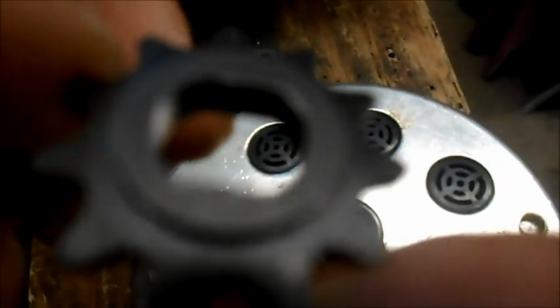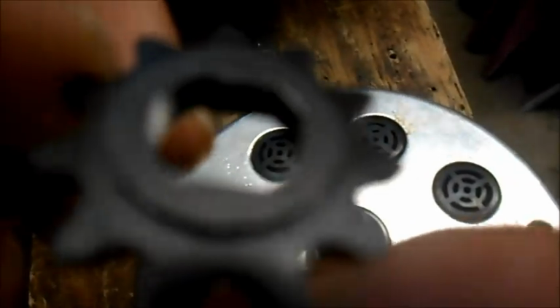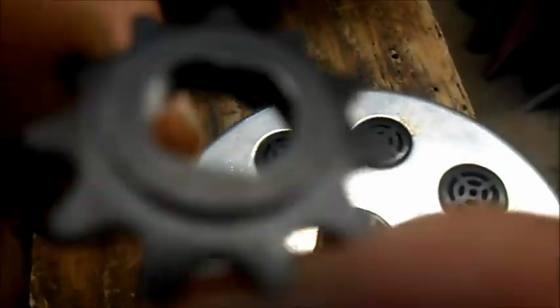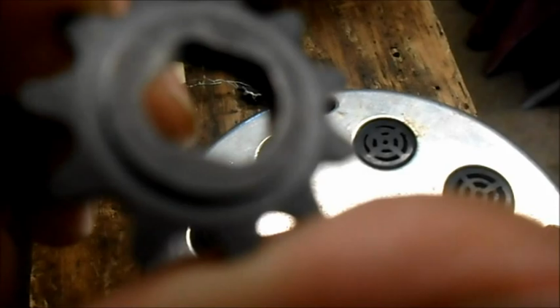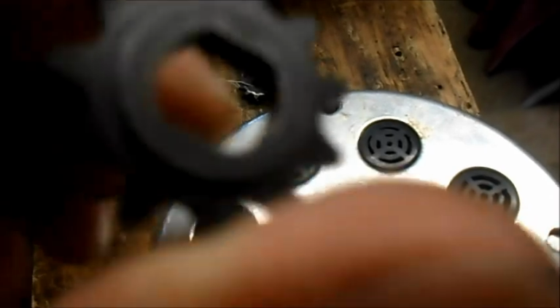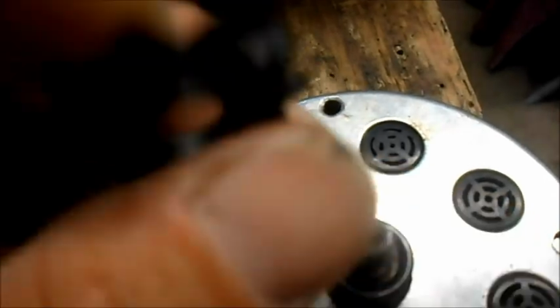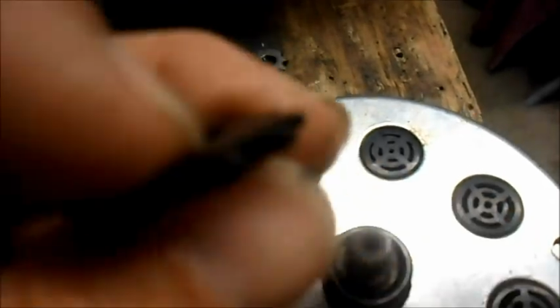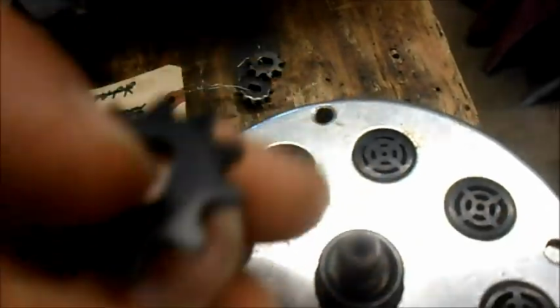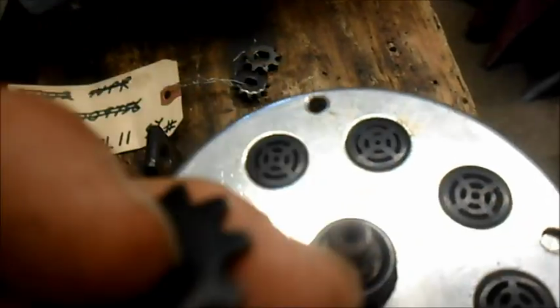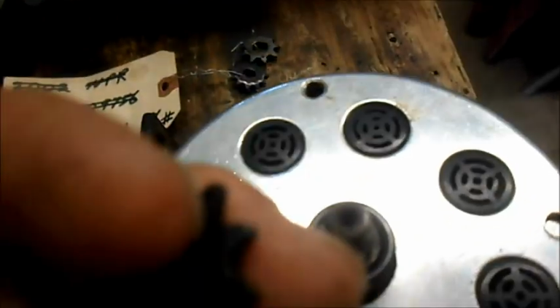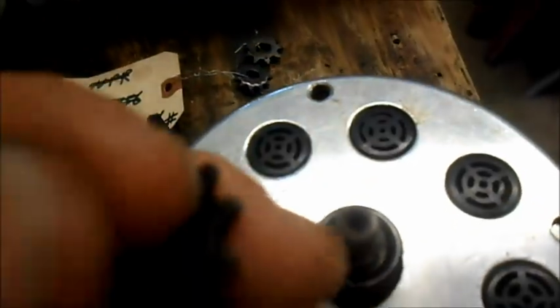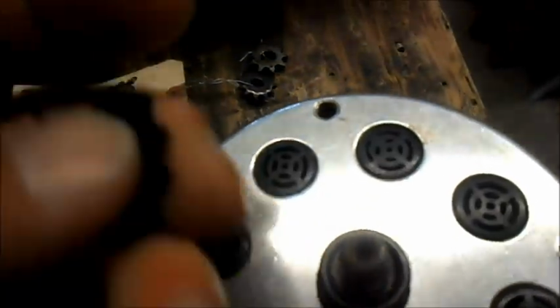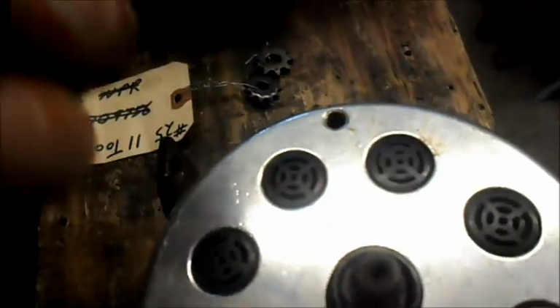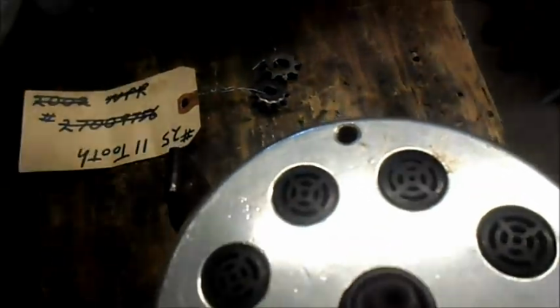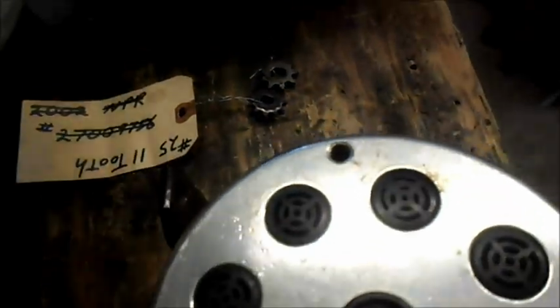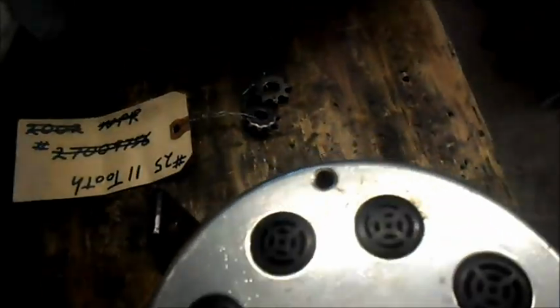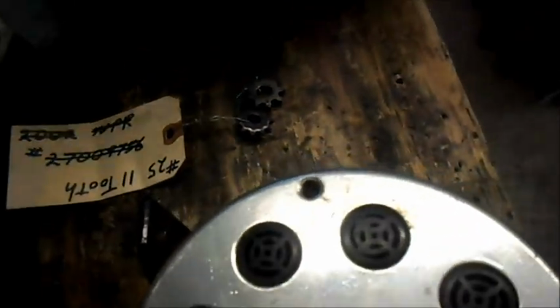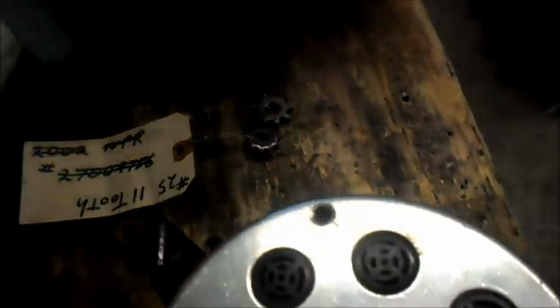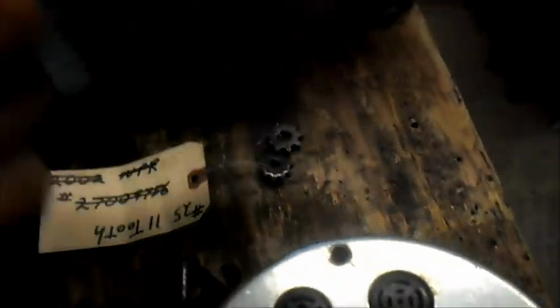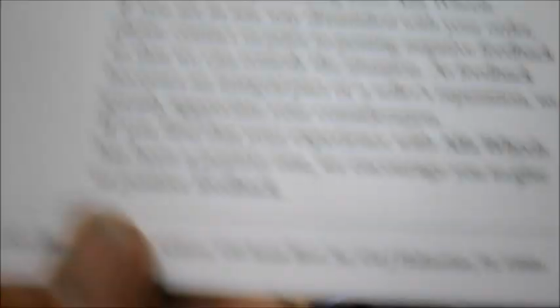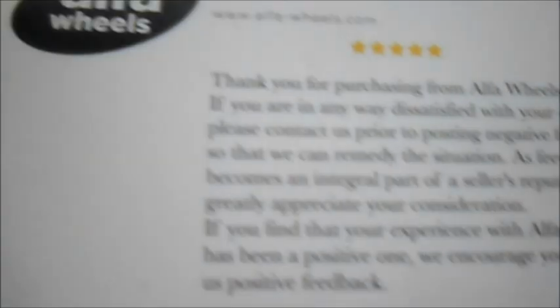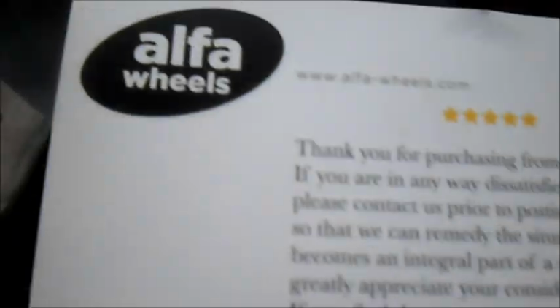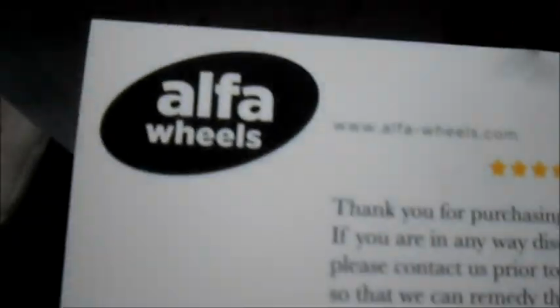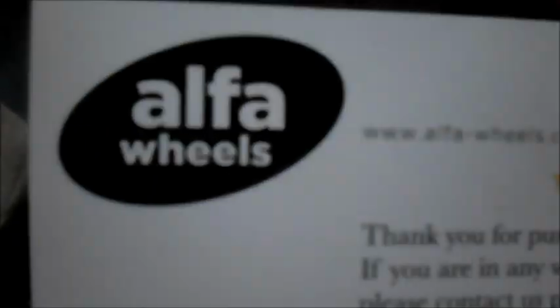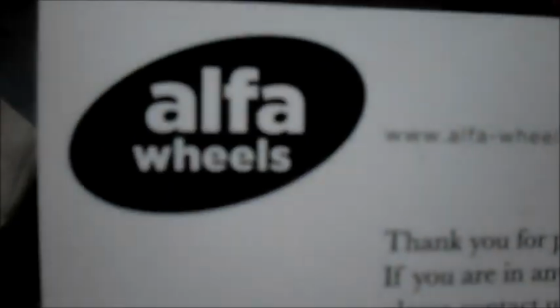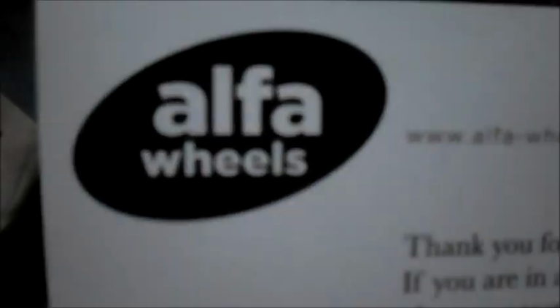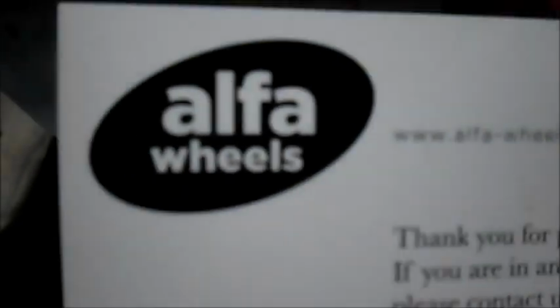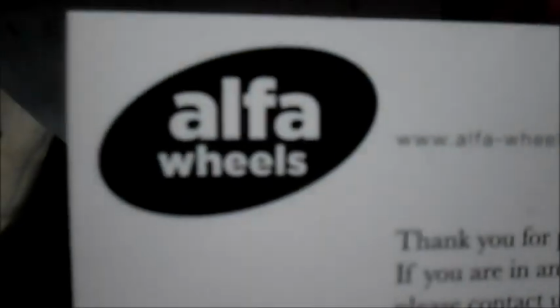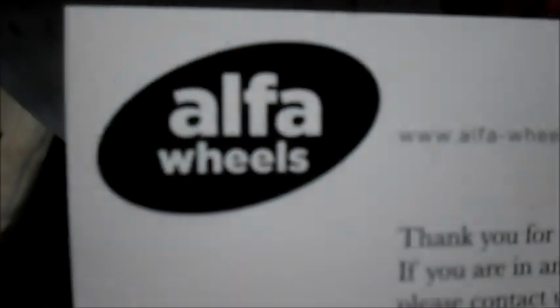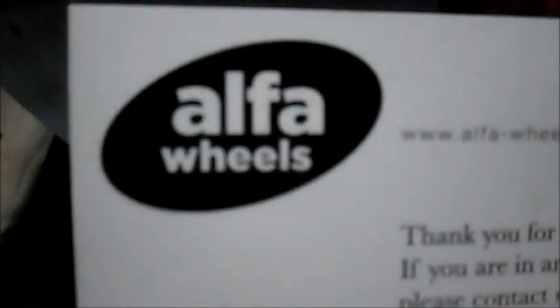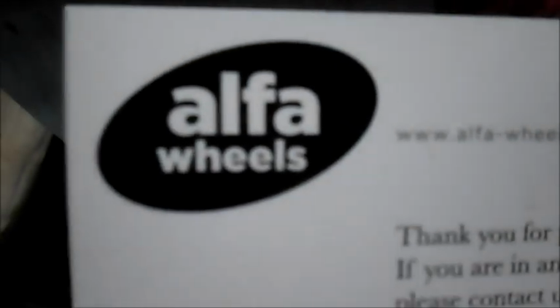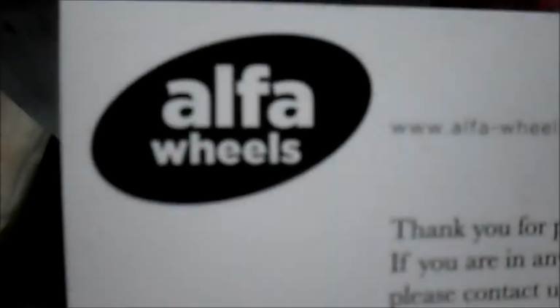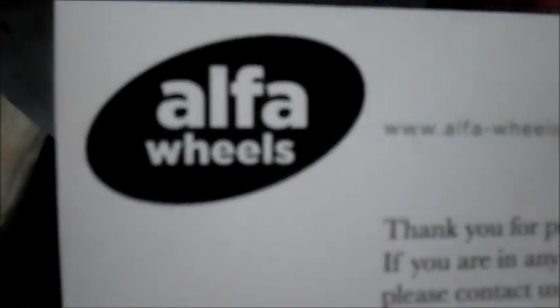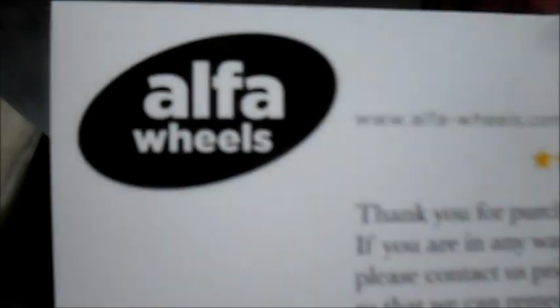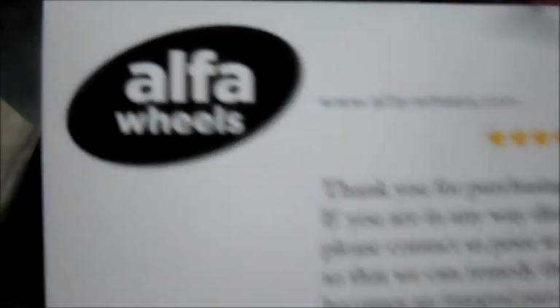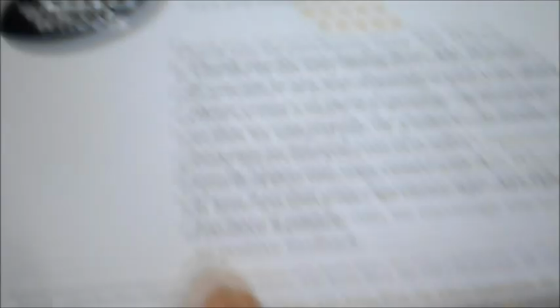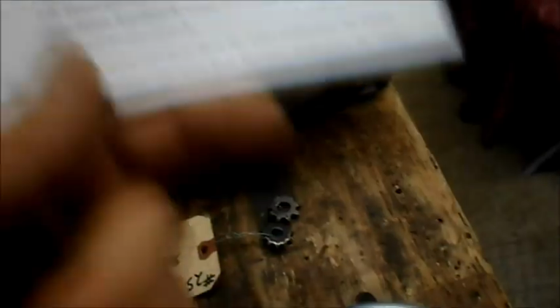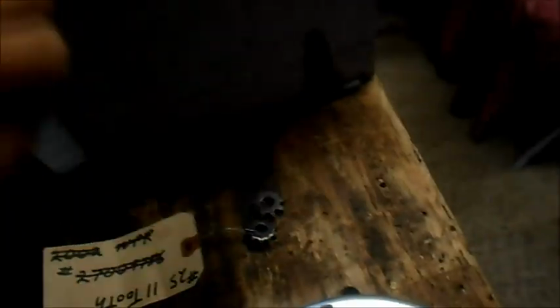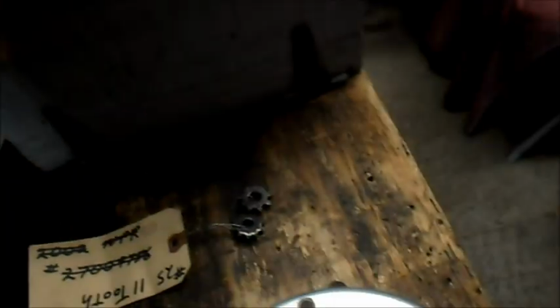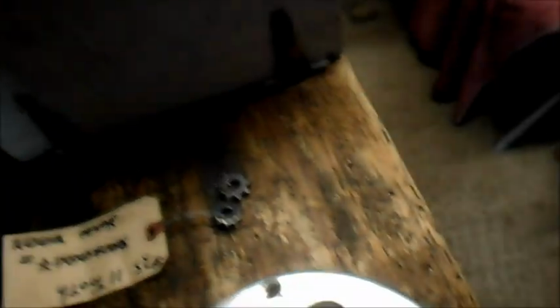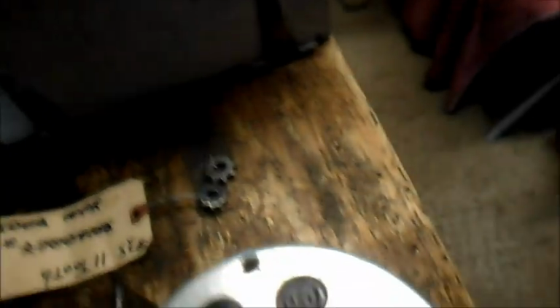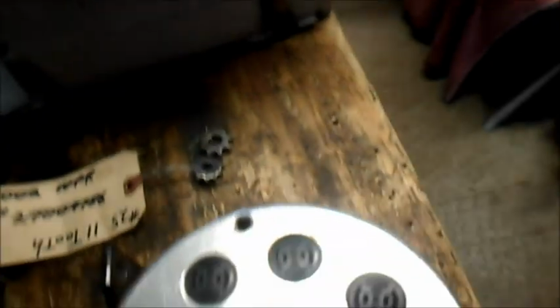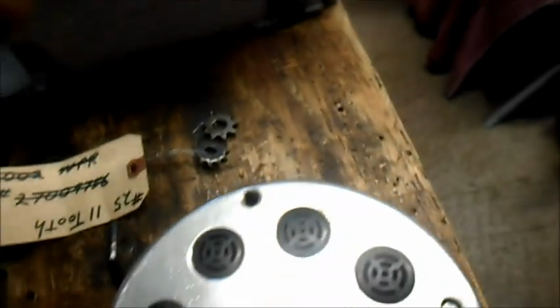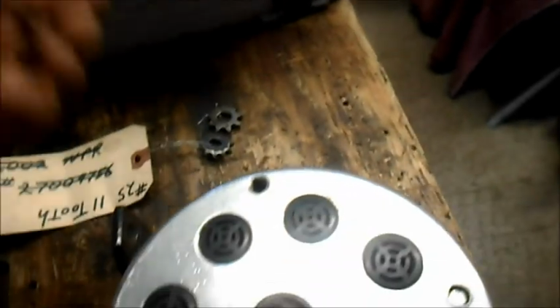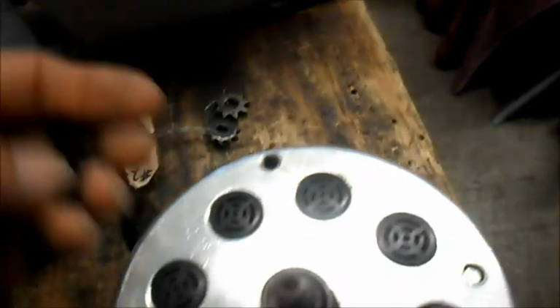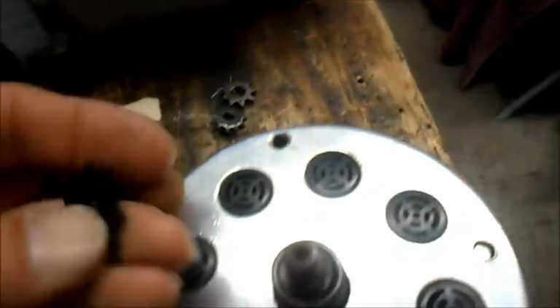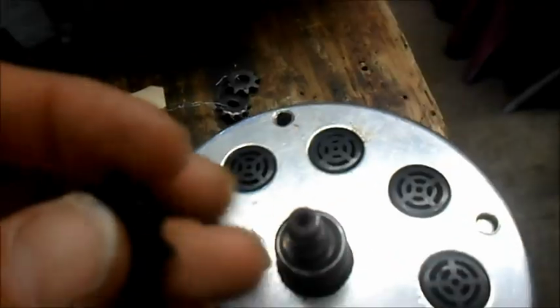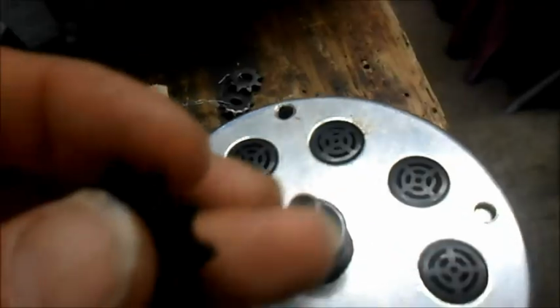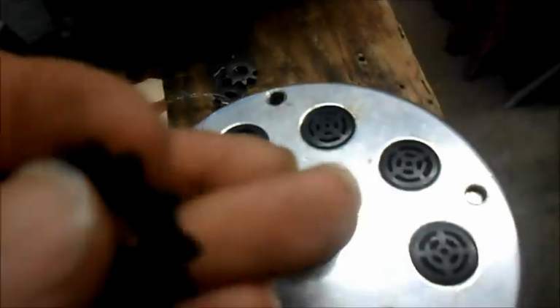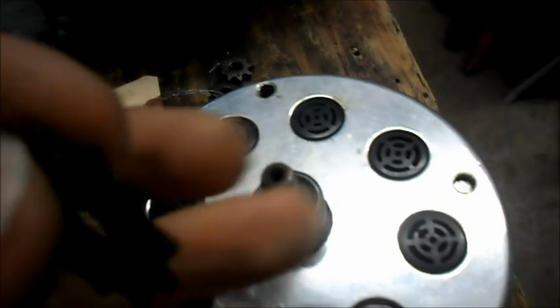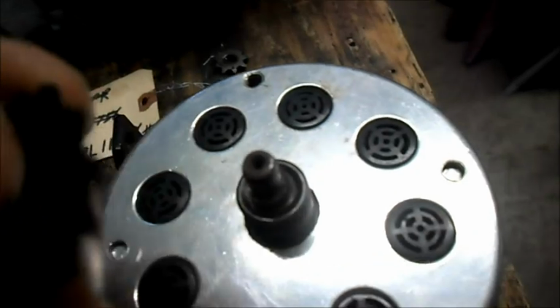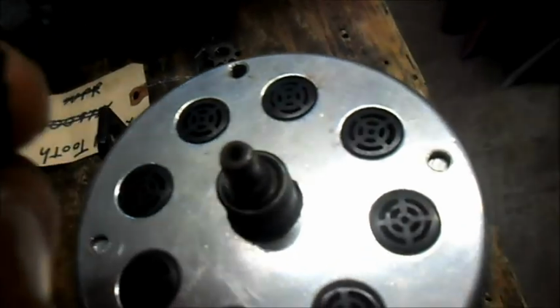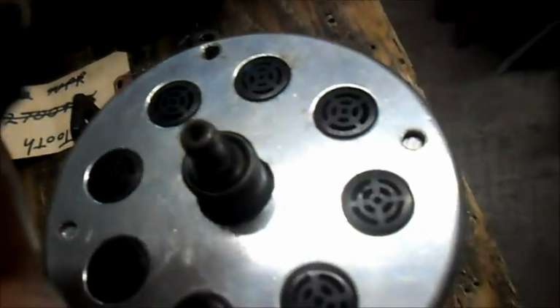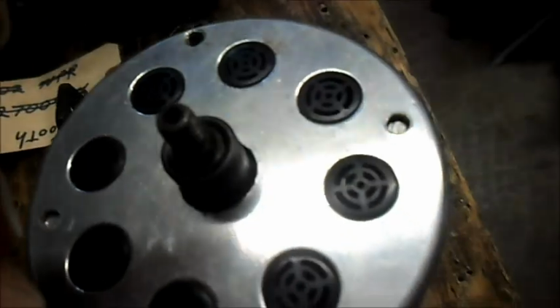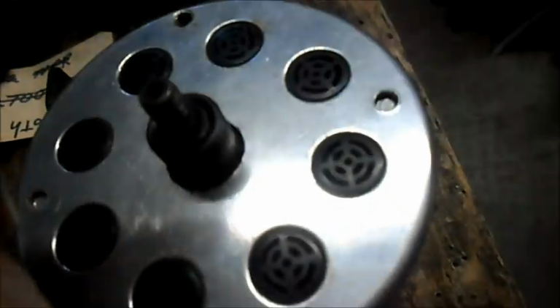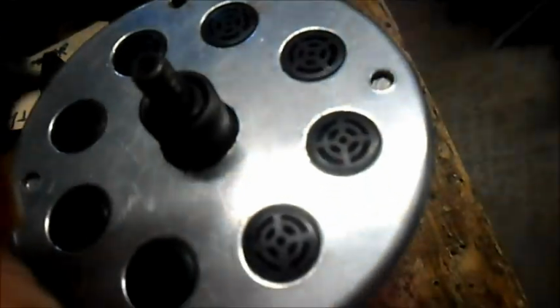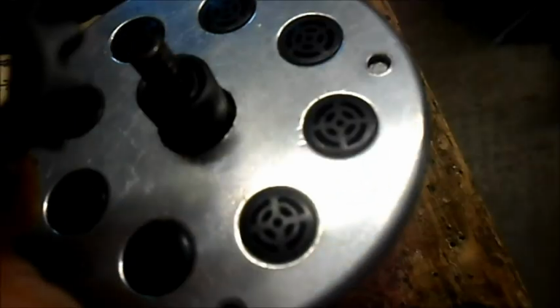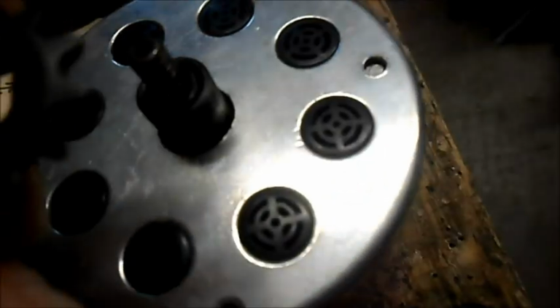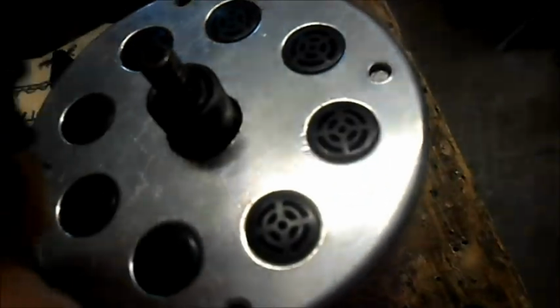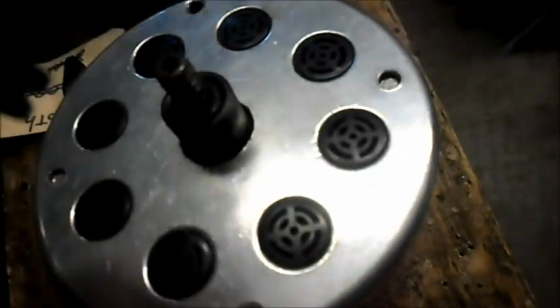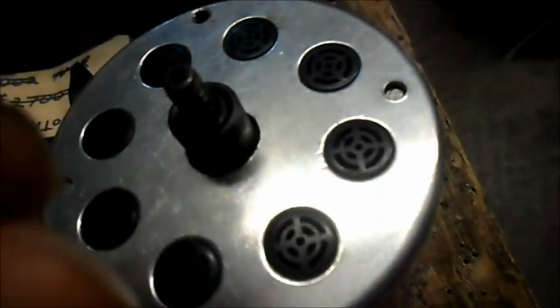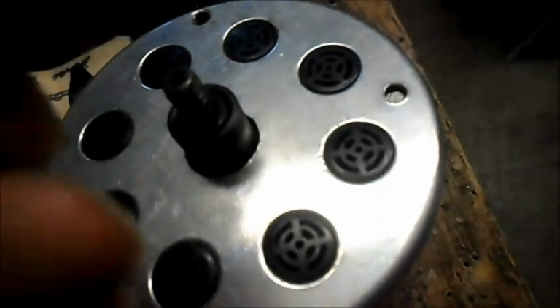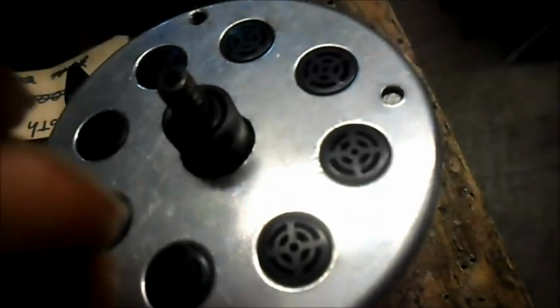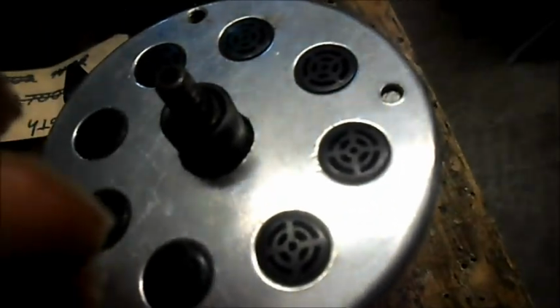Here's our sprocket we got from Alpha Wheels. I'll get it down here and see what she does.